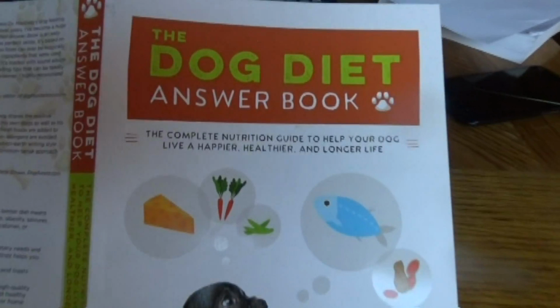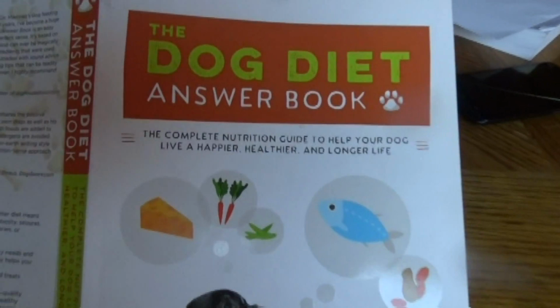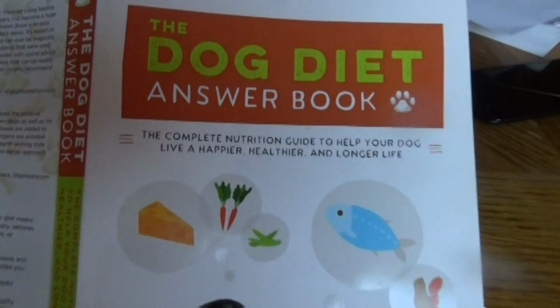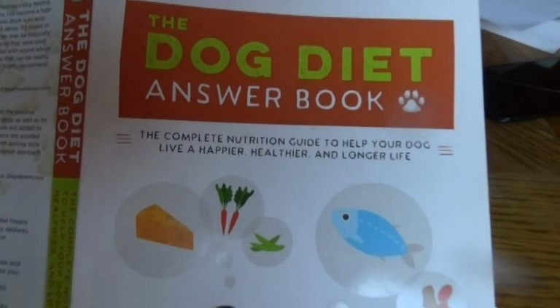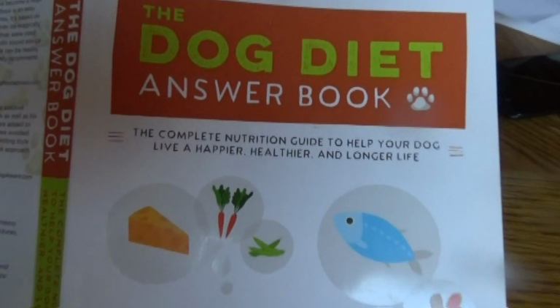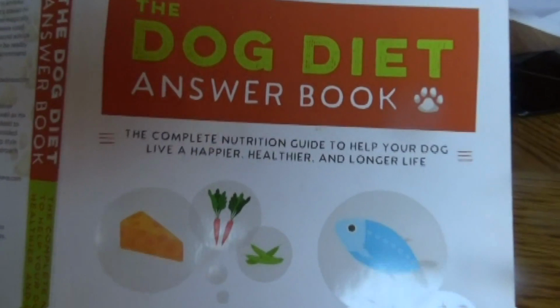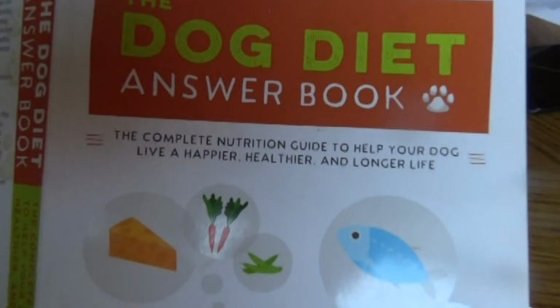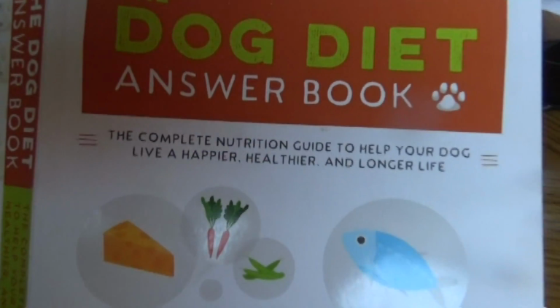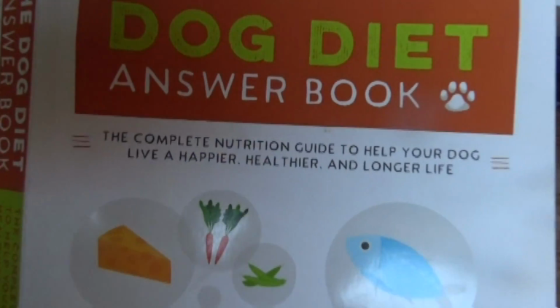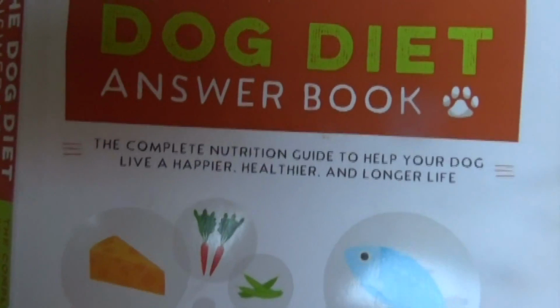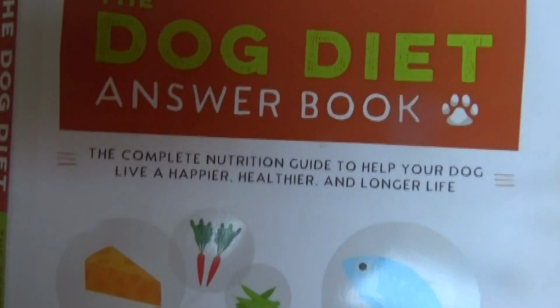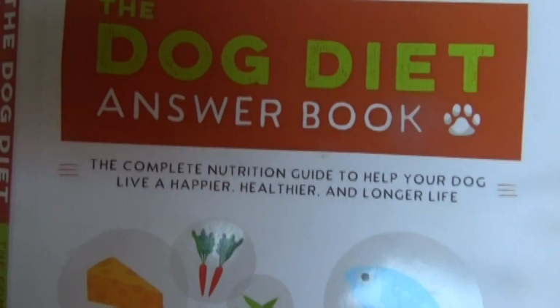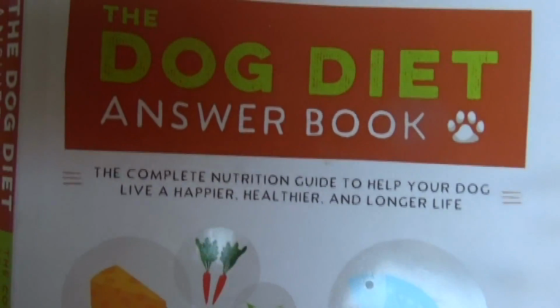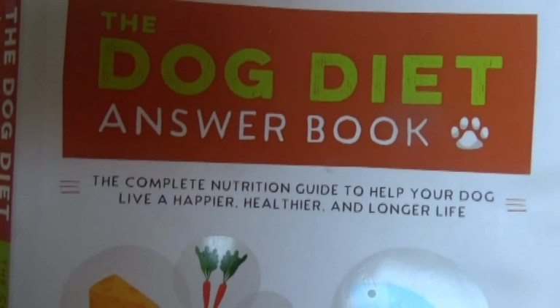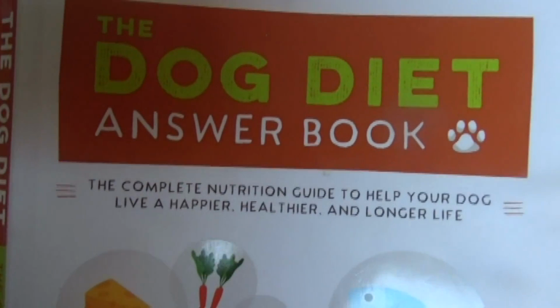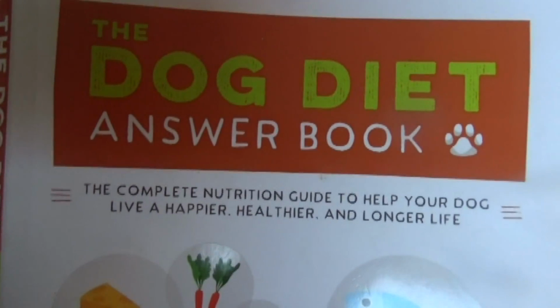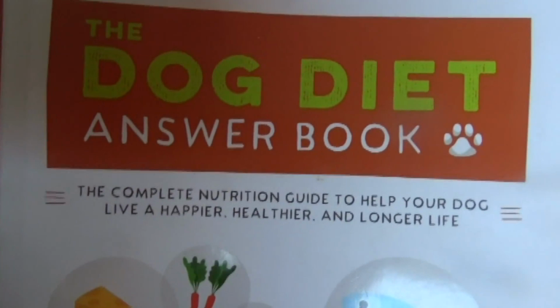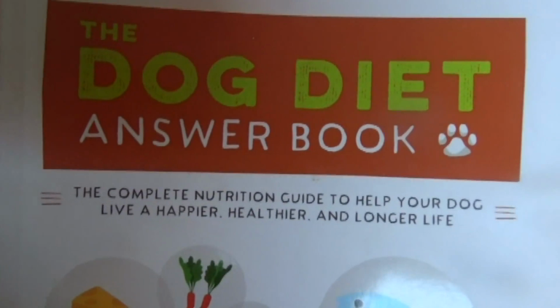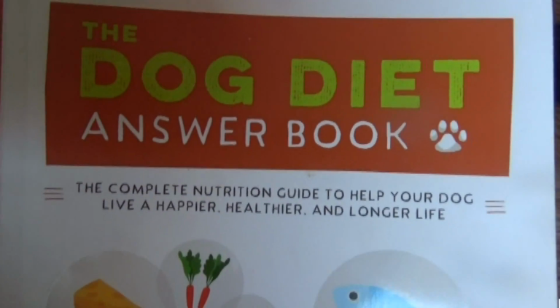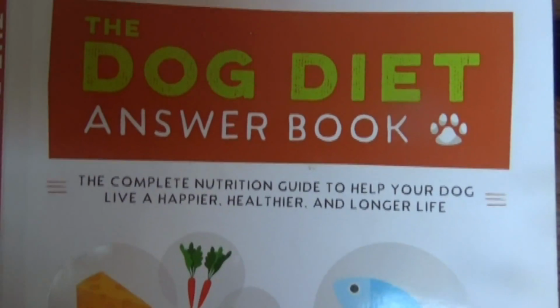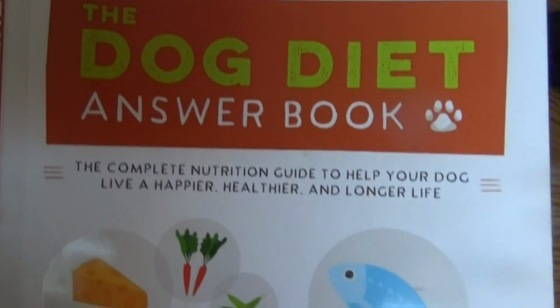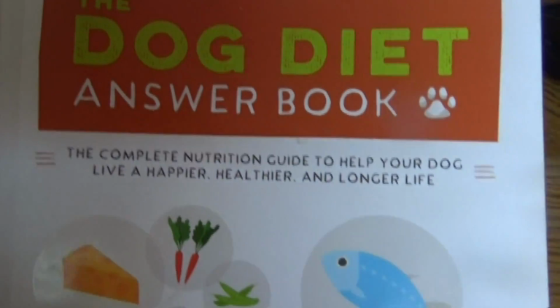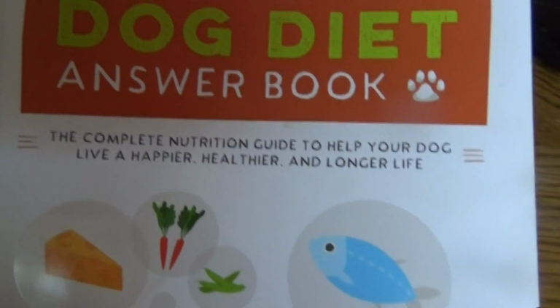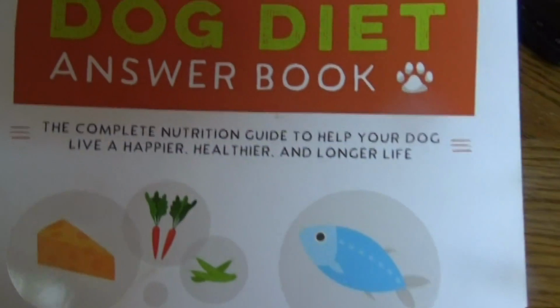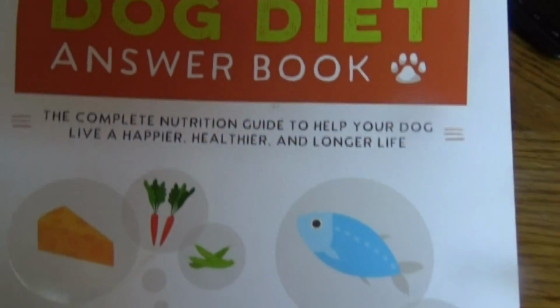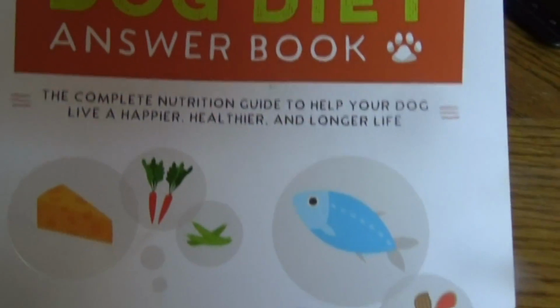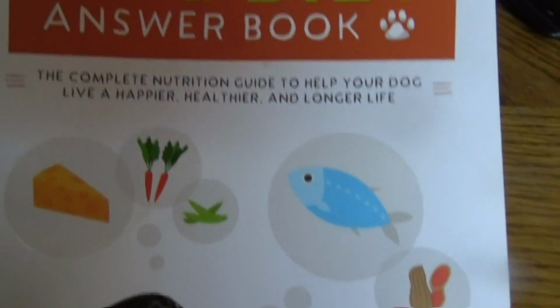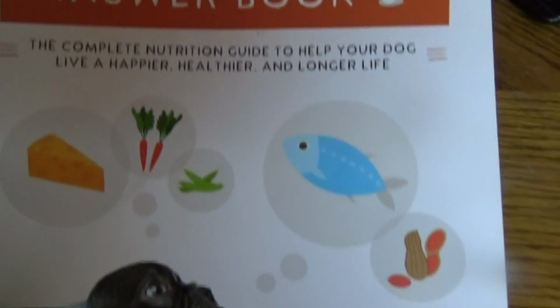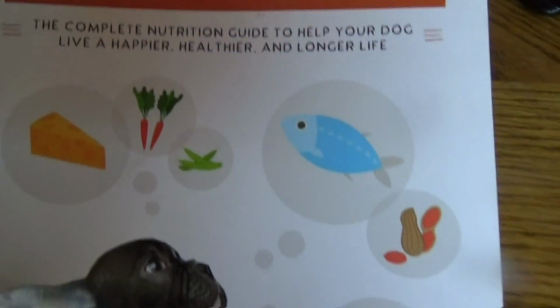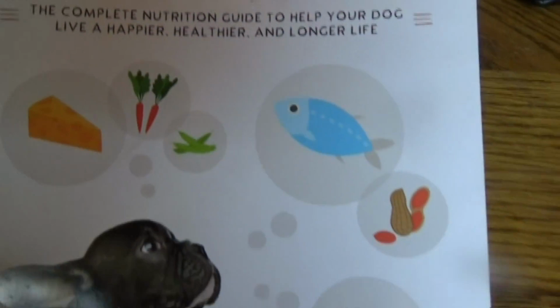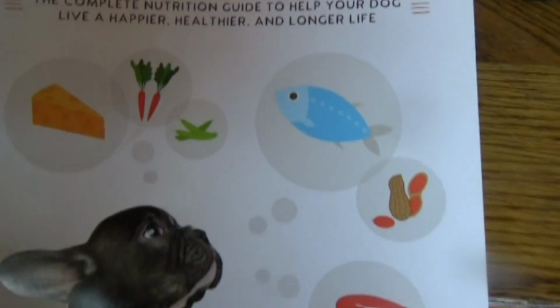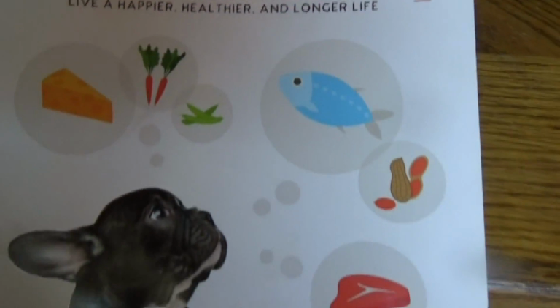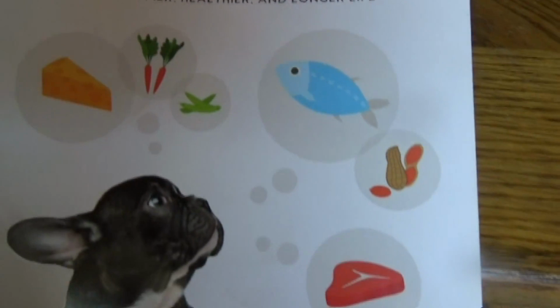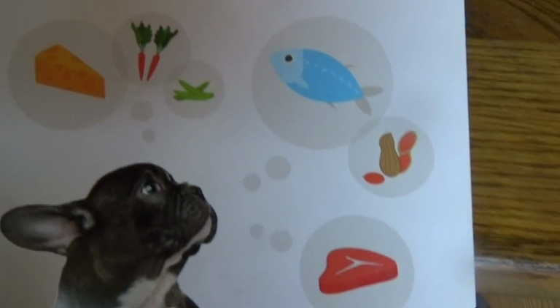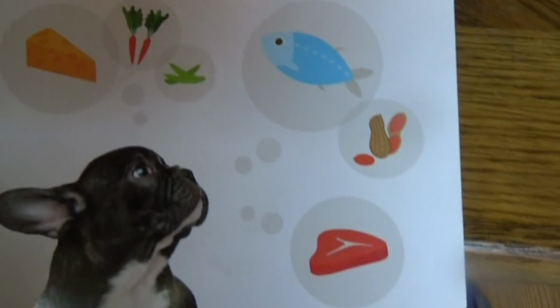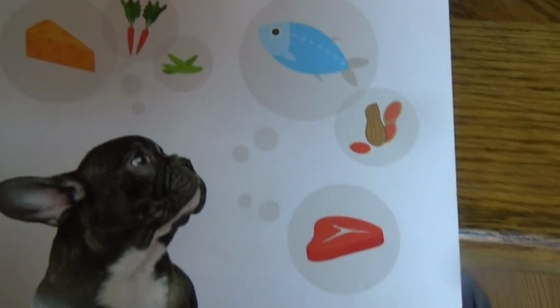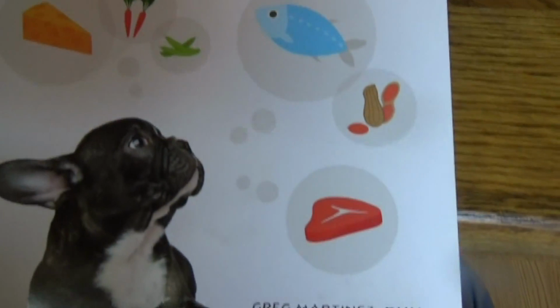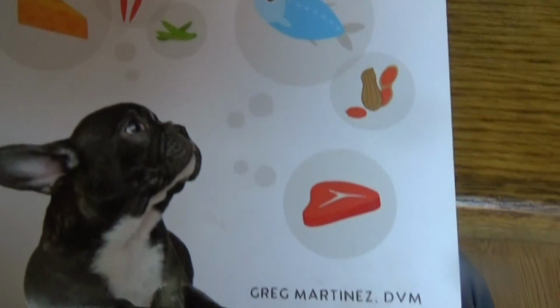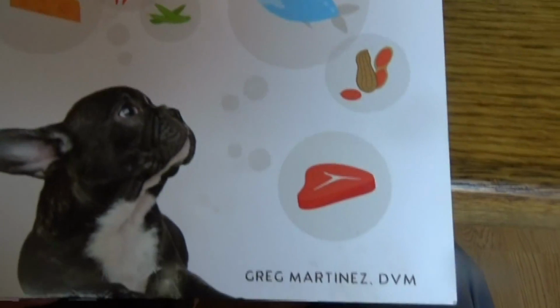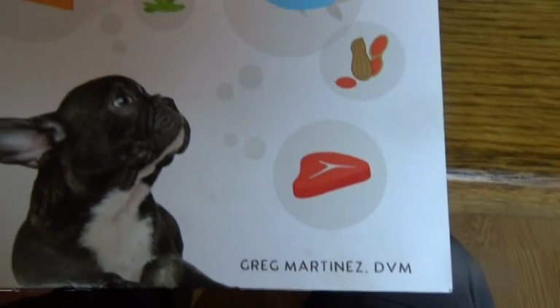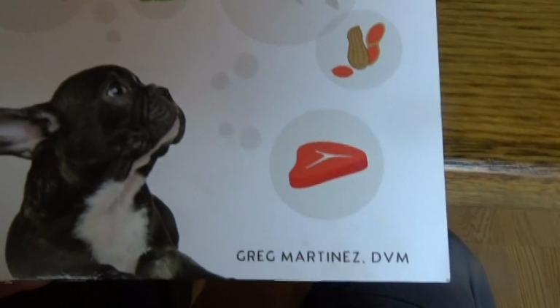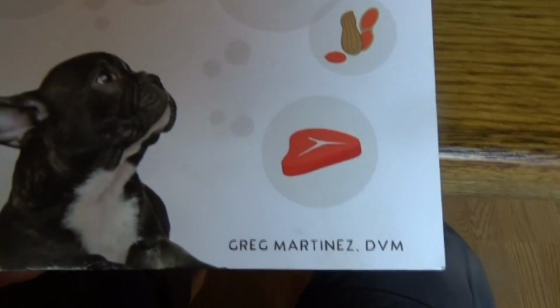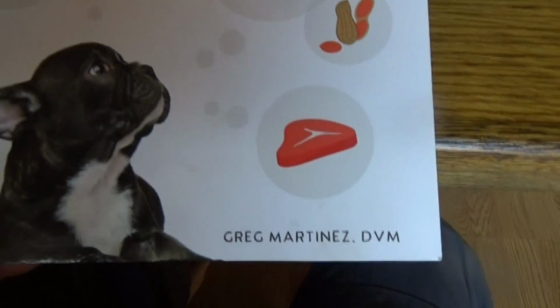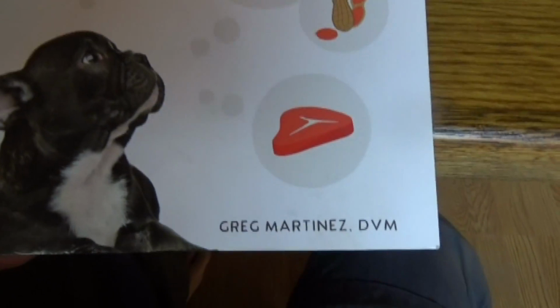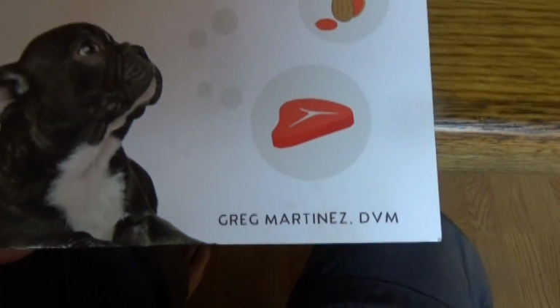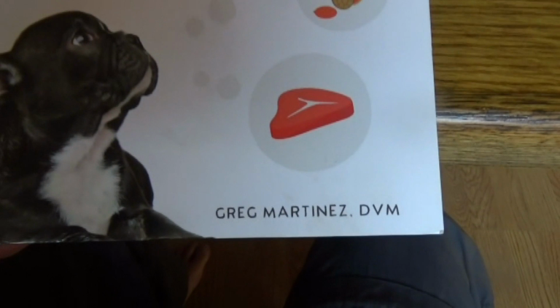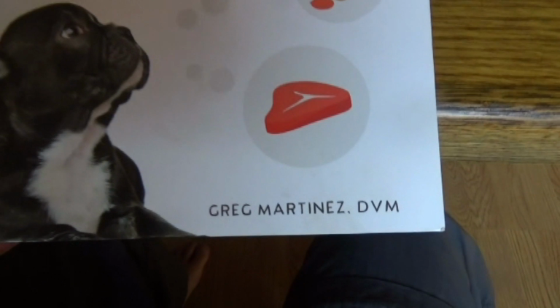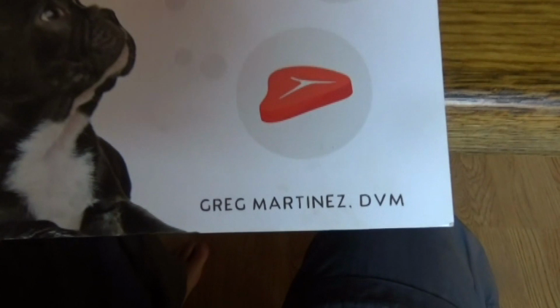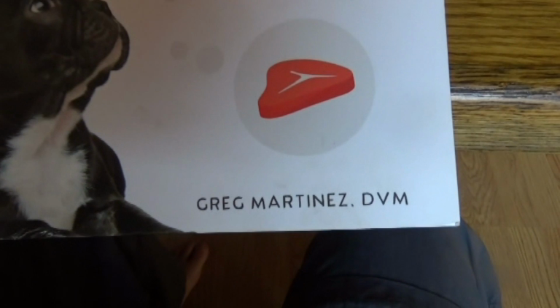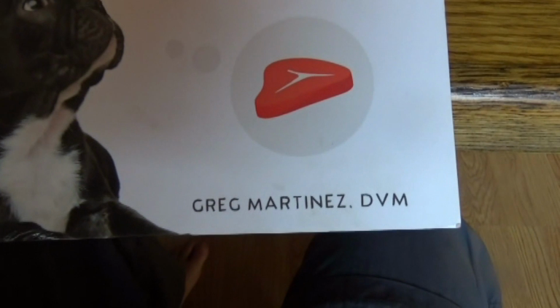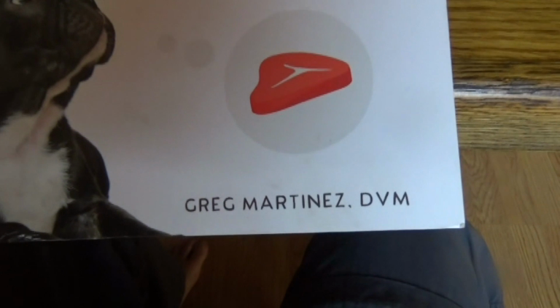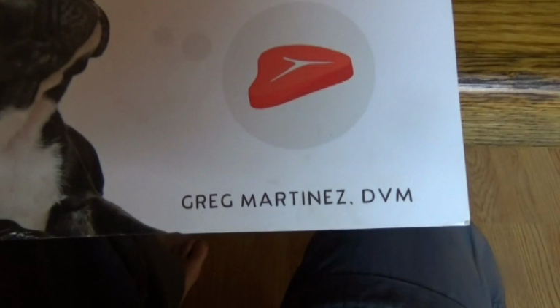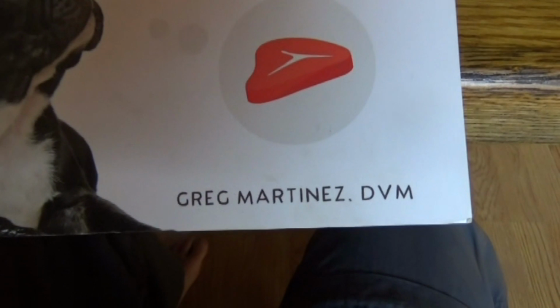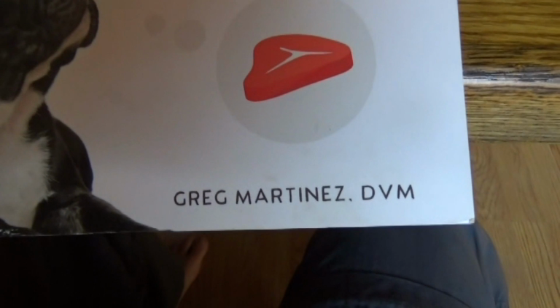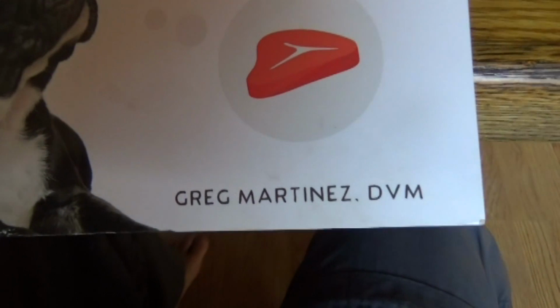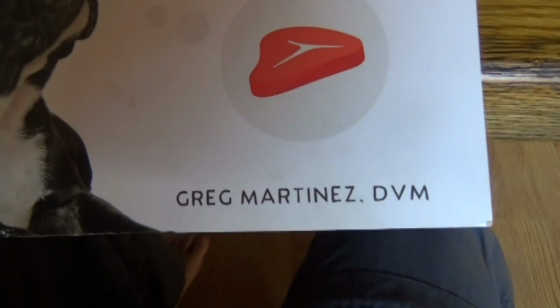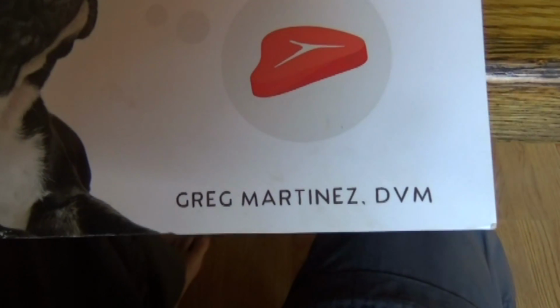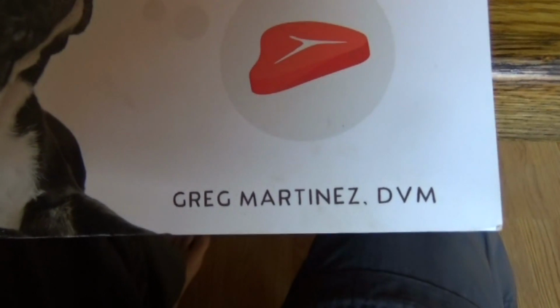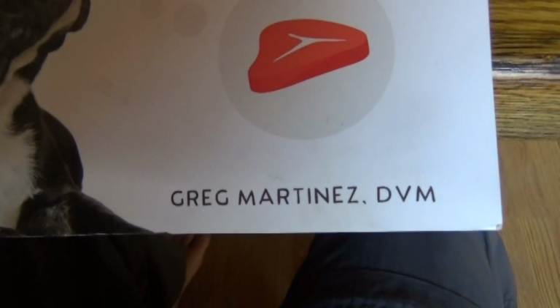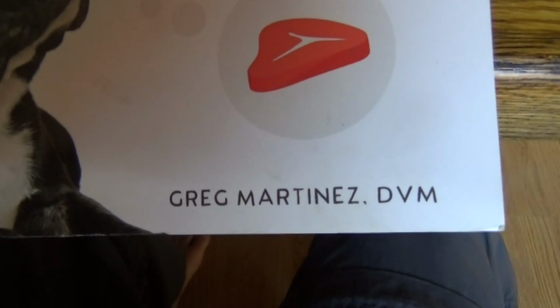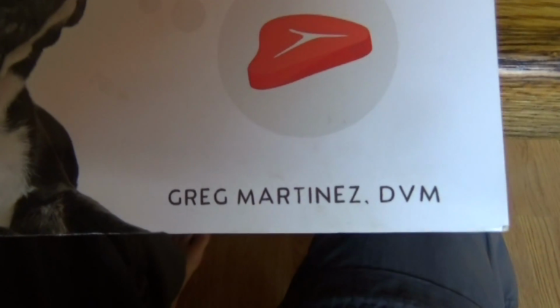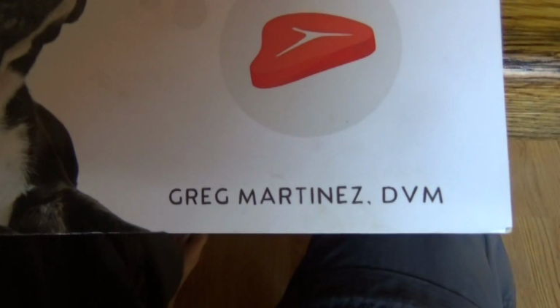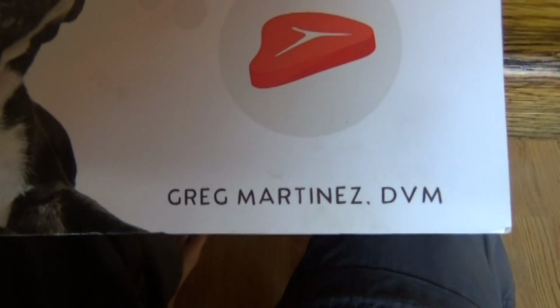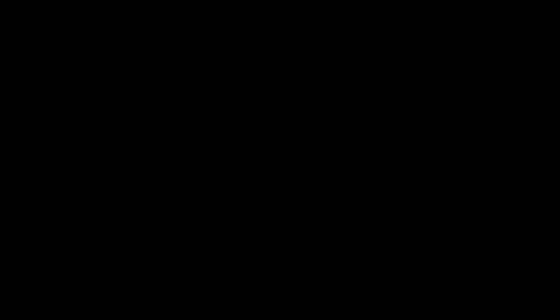If you get a chance, go to my website and check out my new book, the Dog Died Answer Book. I hope you enjoyed this short video.